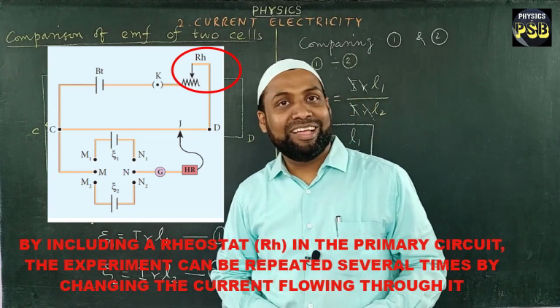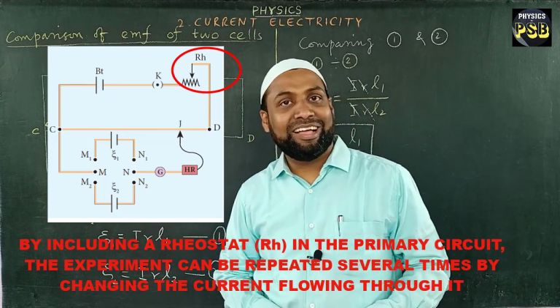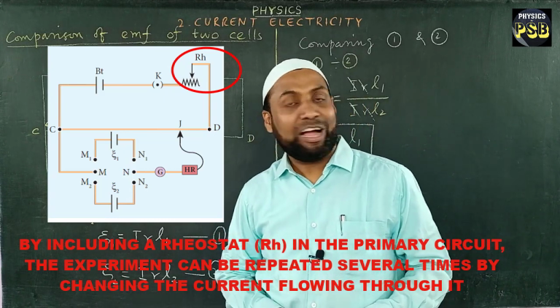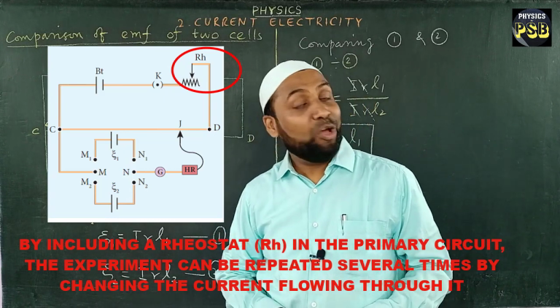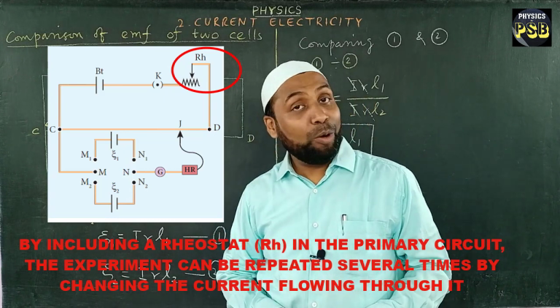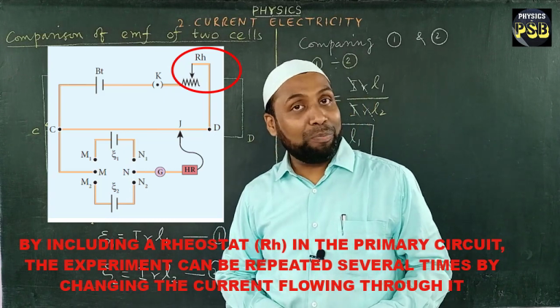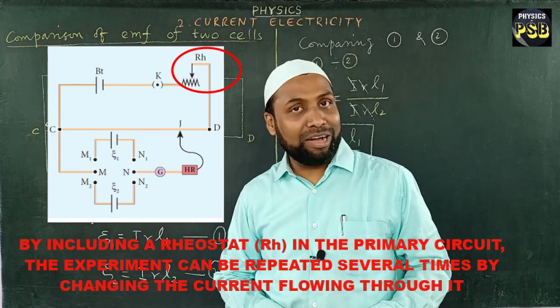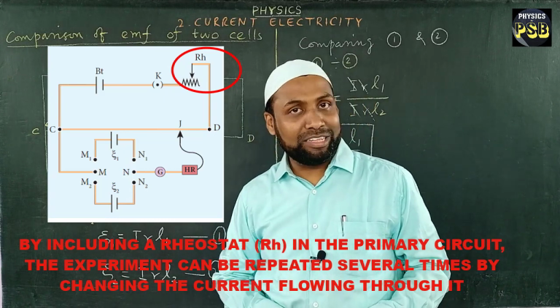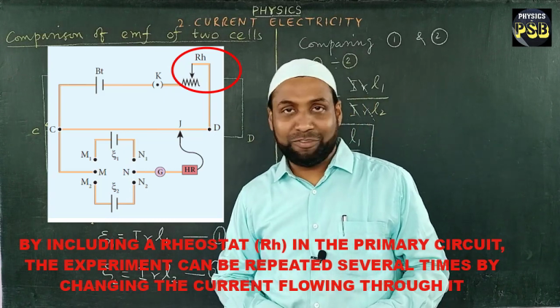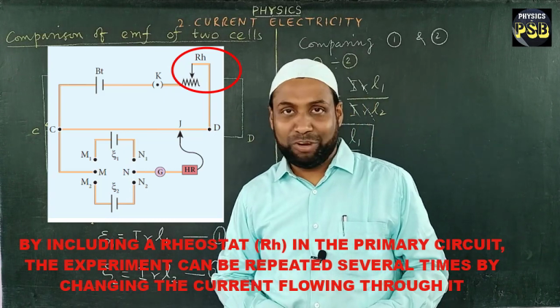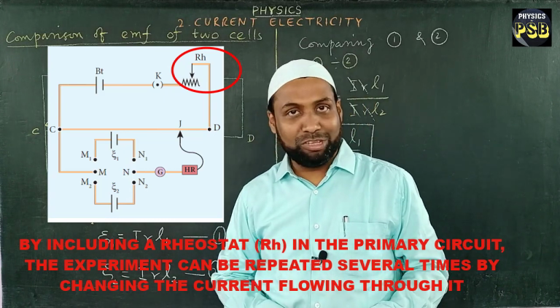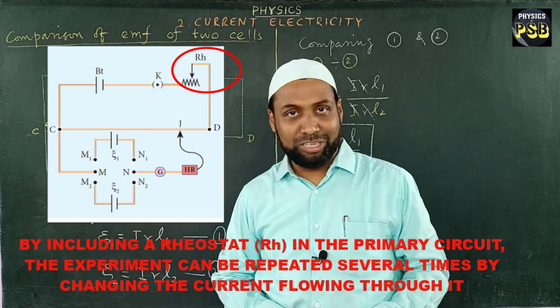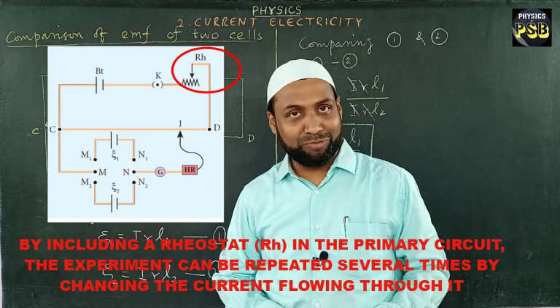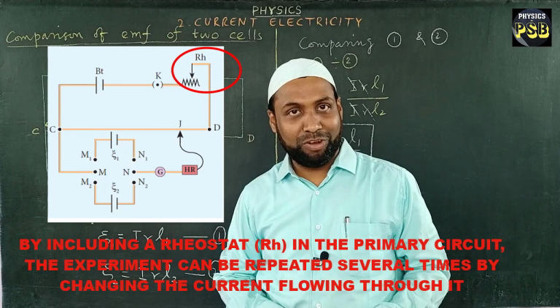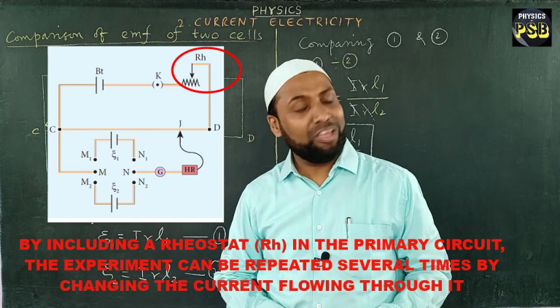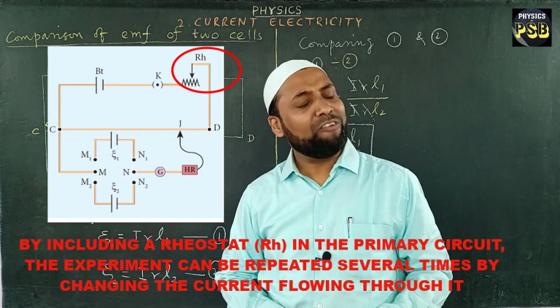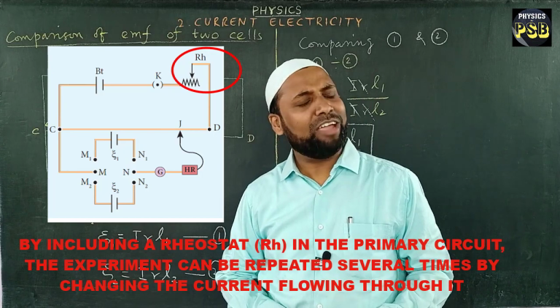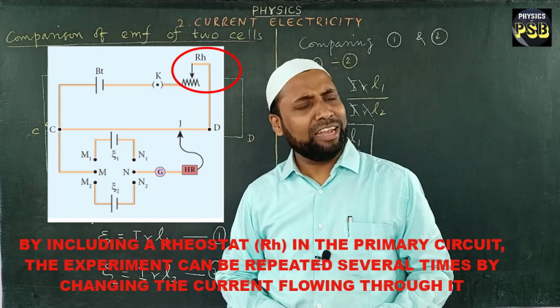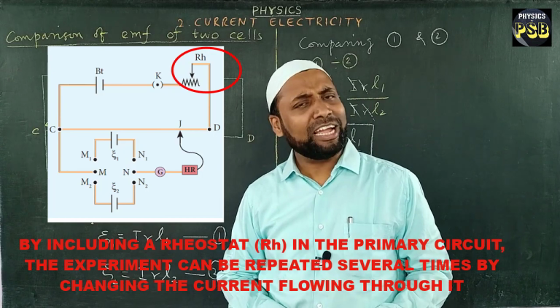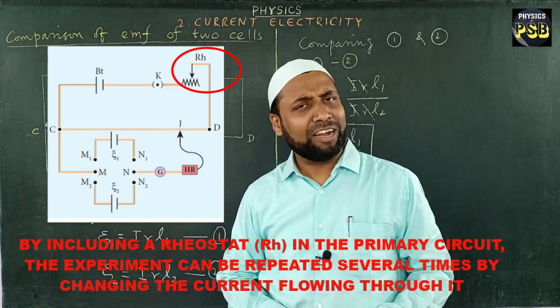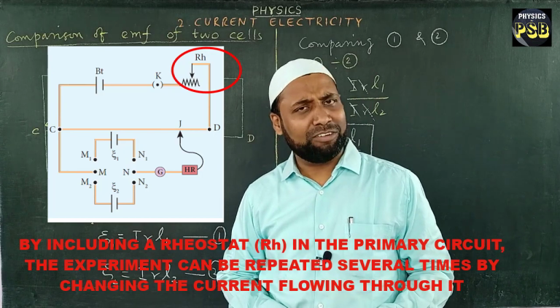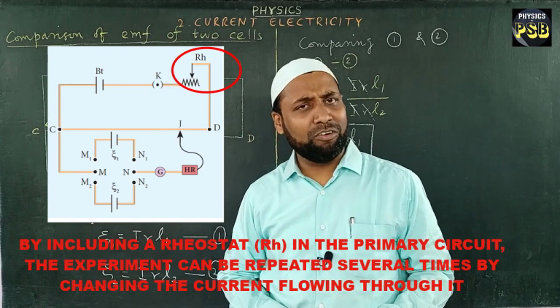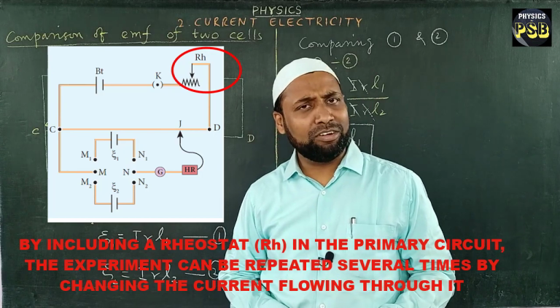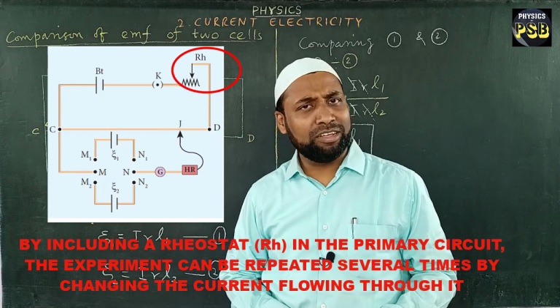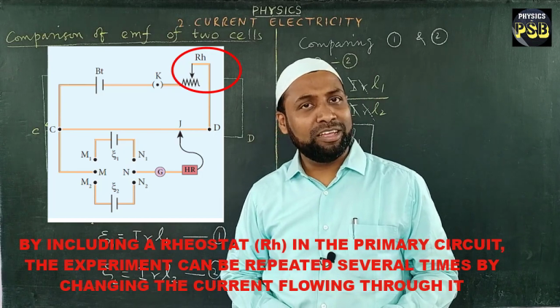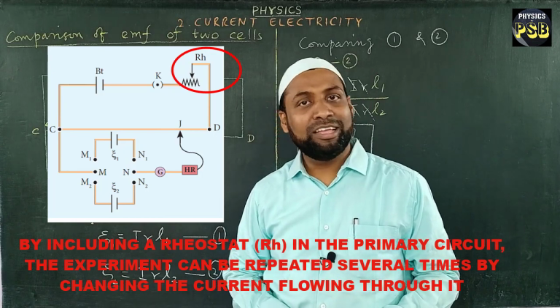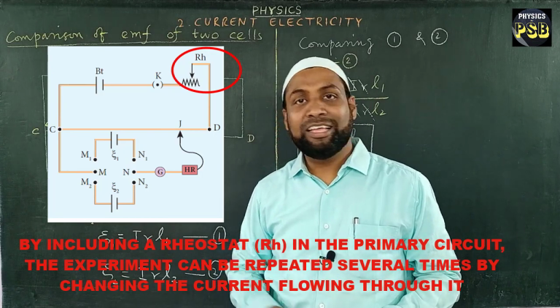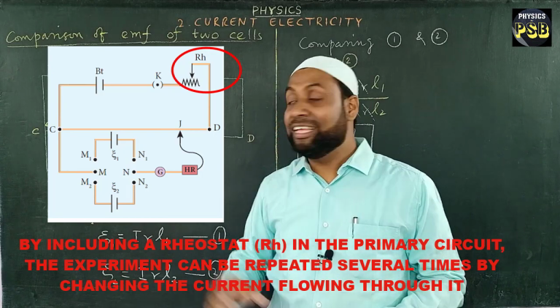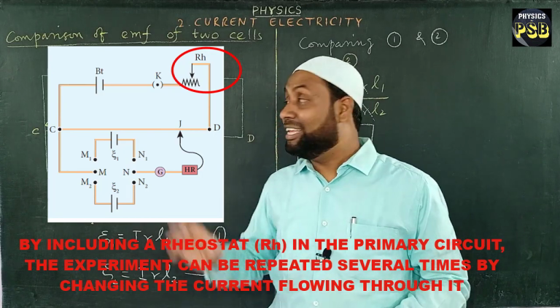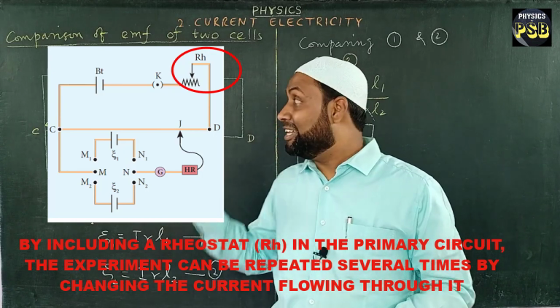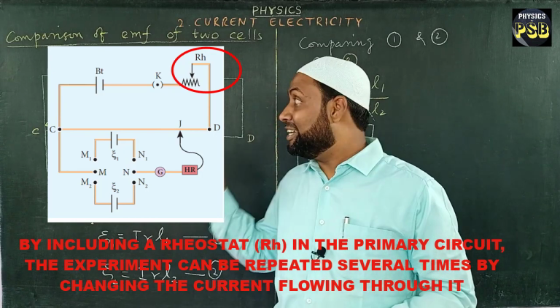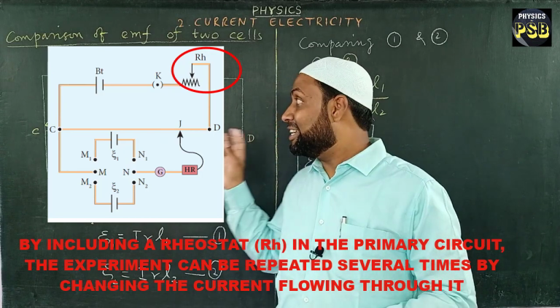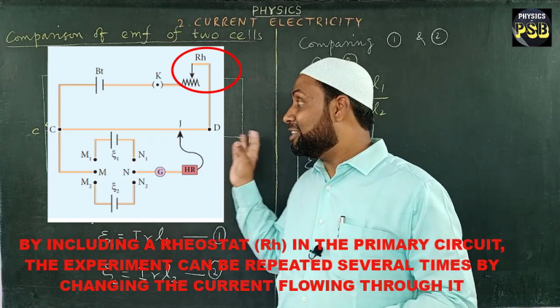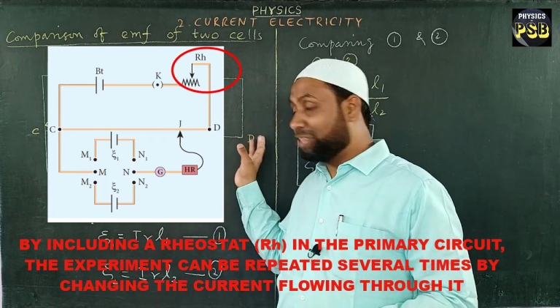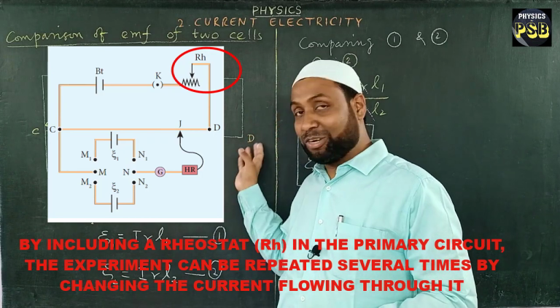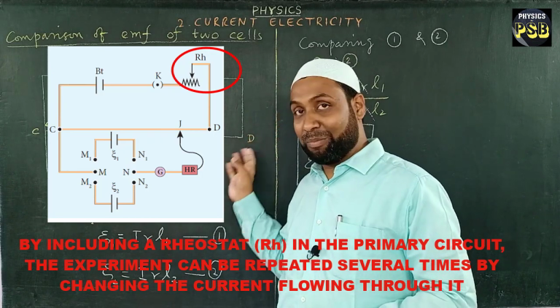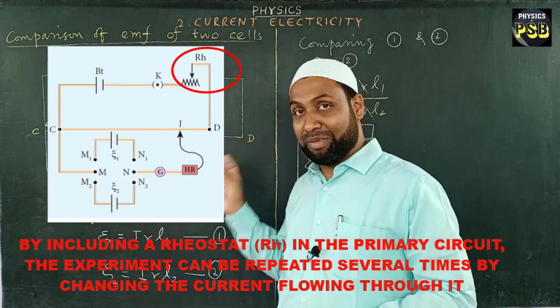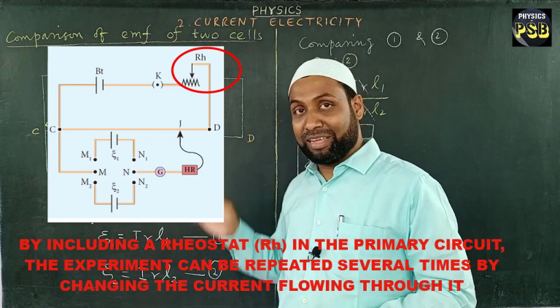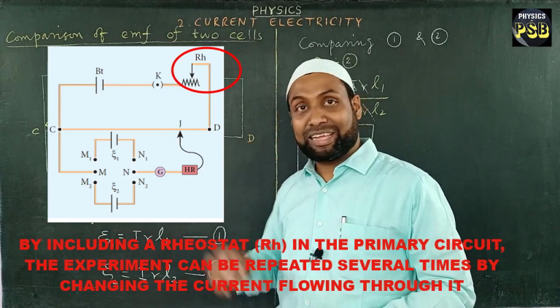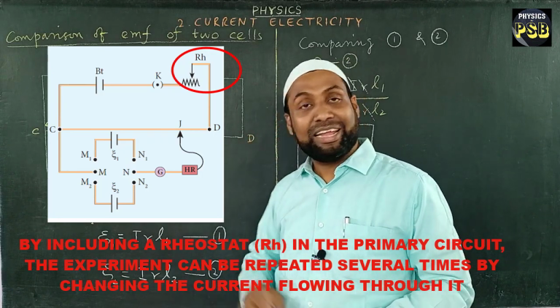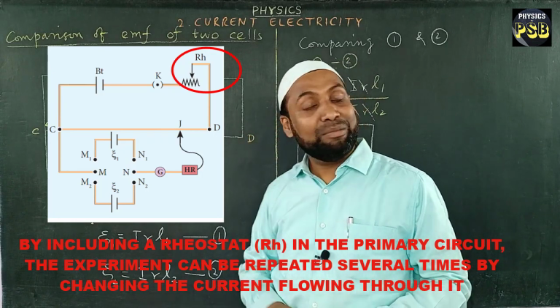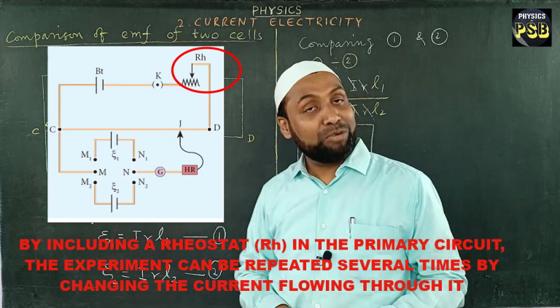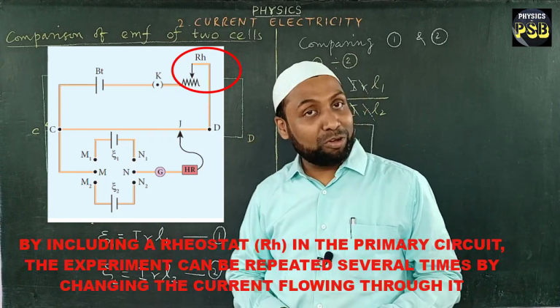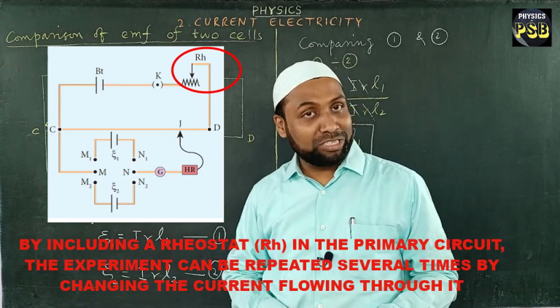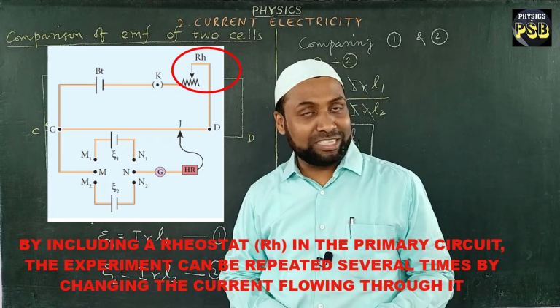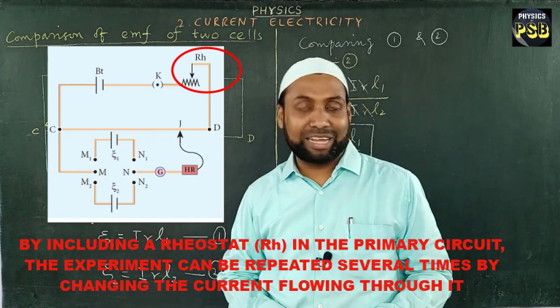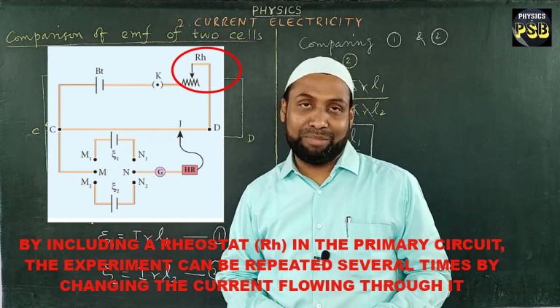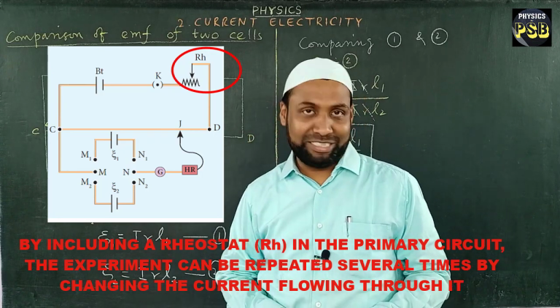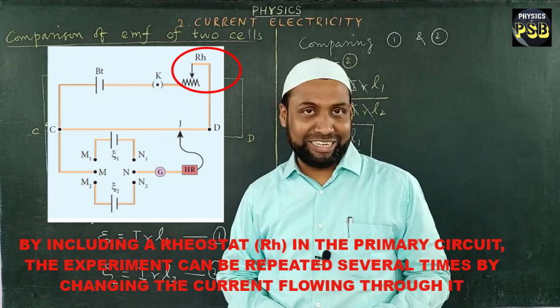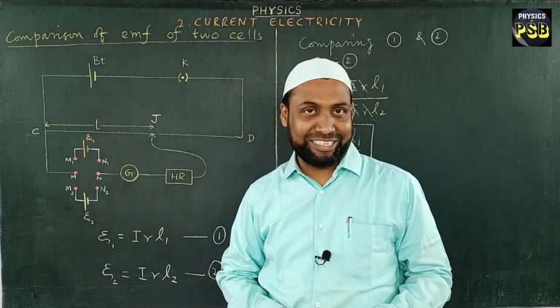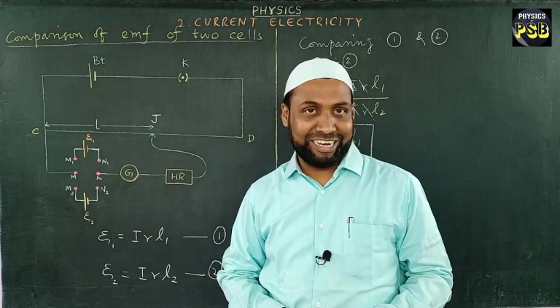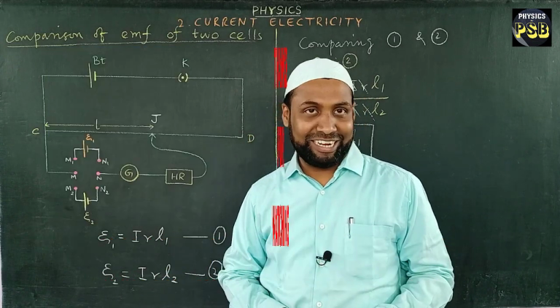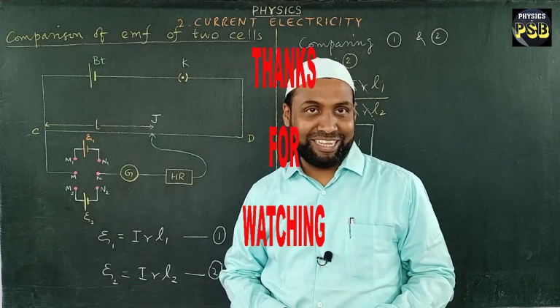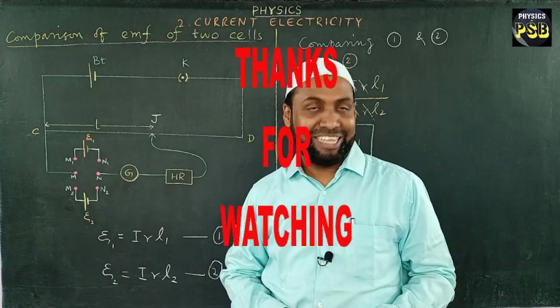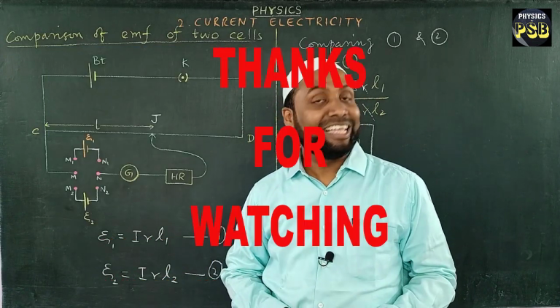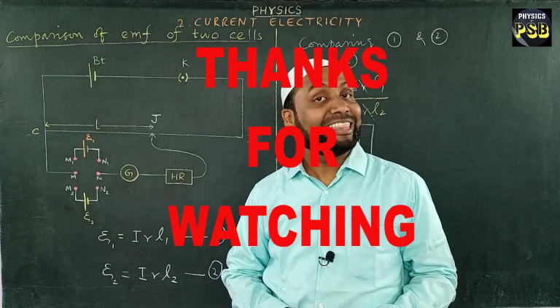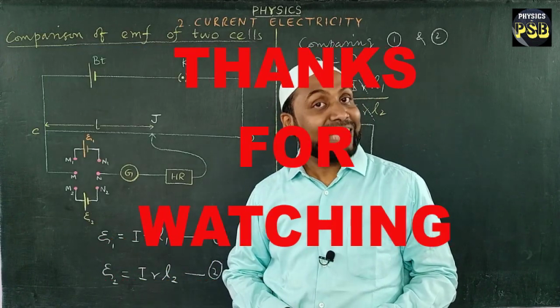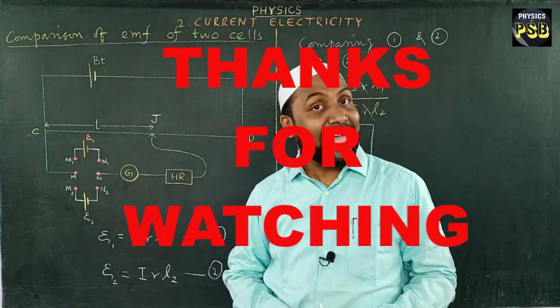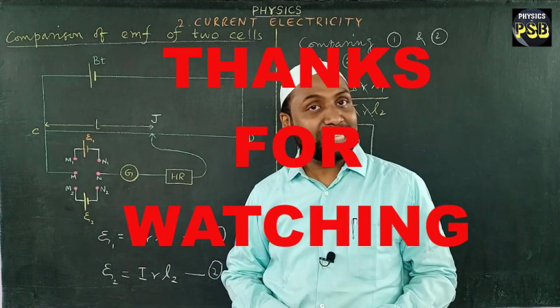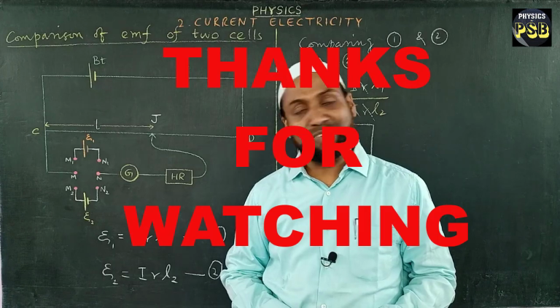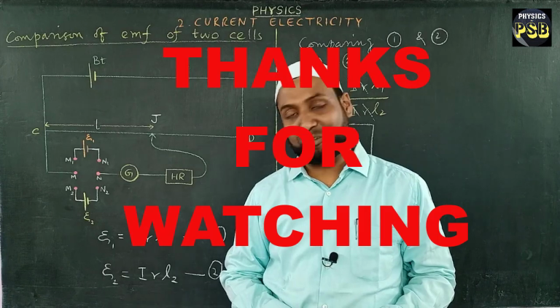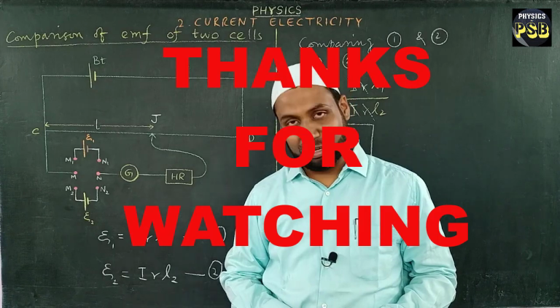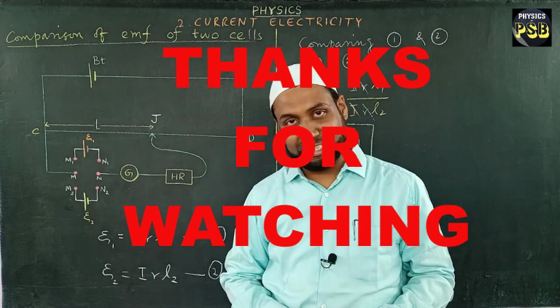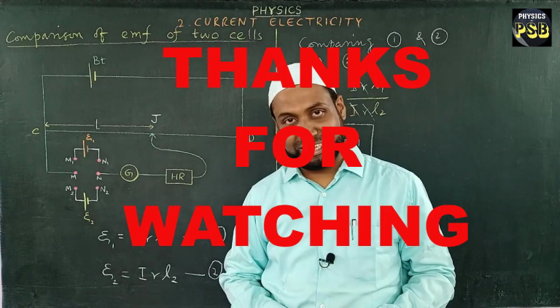I hope the video is useful. If you have any doubts related to the topic, kindly put your question in the comment section. Thanks for watching.